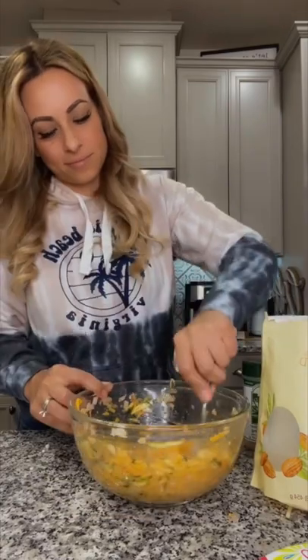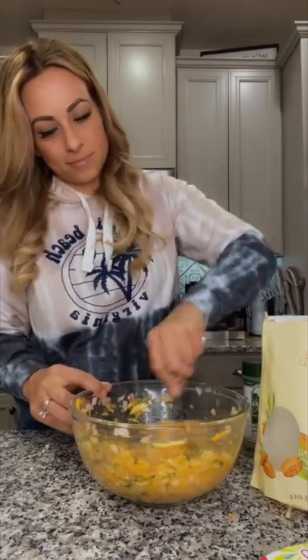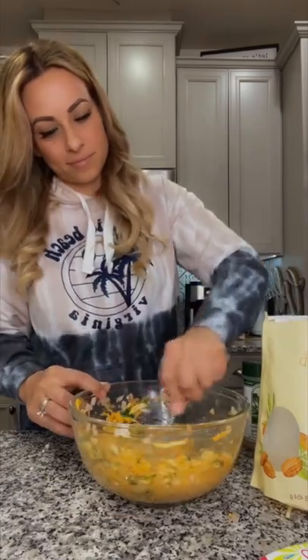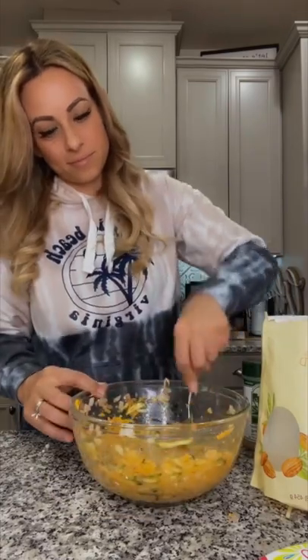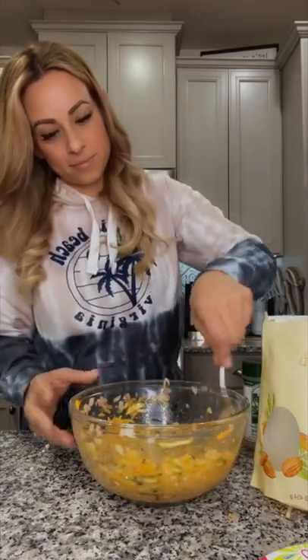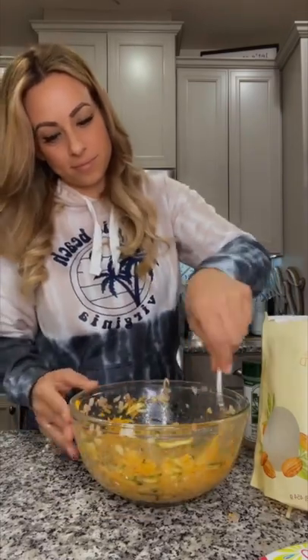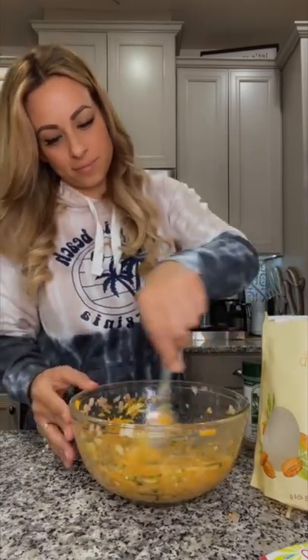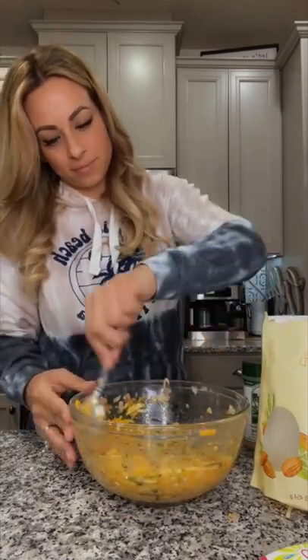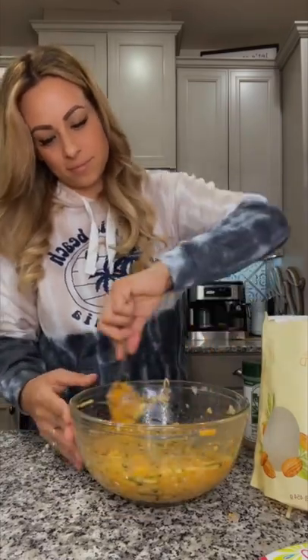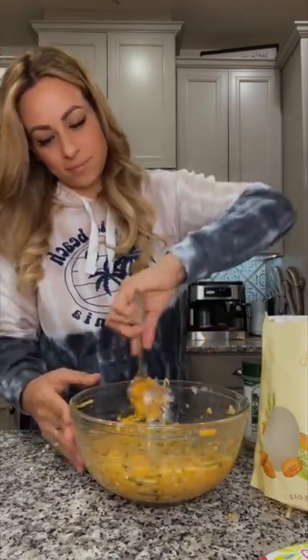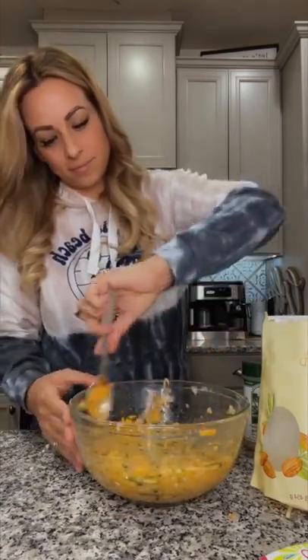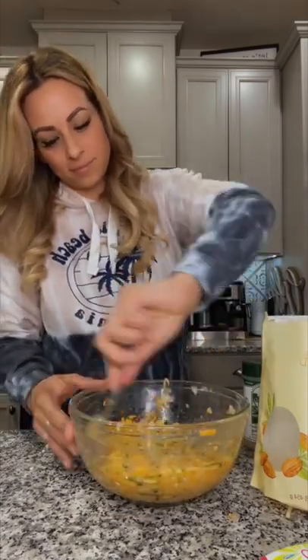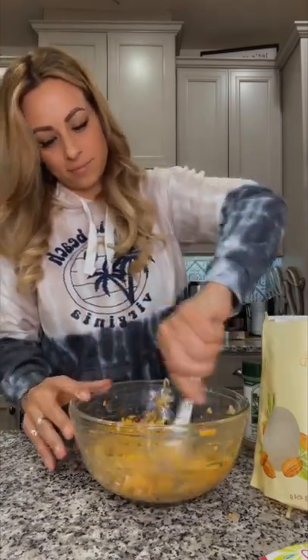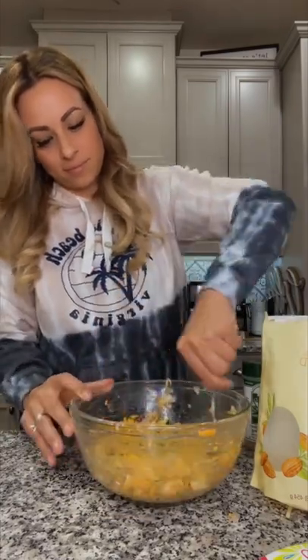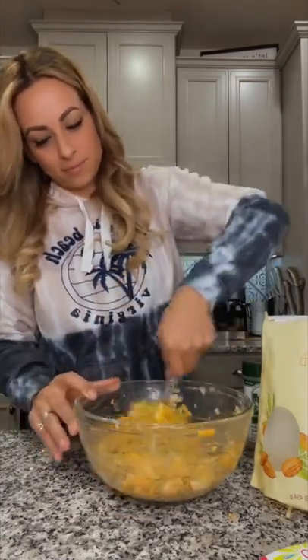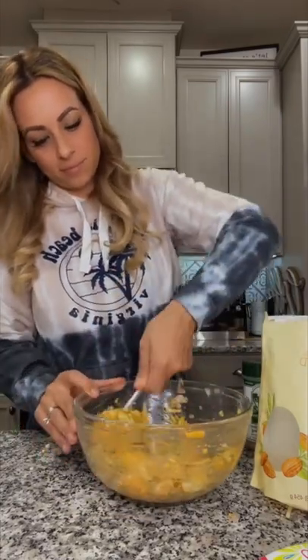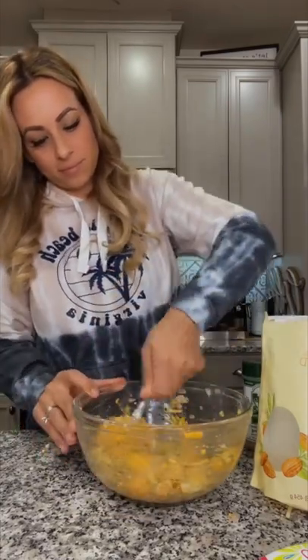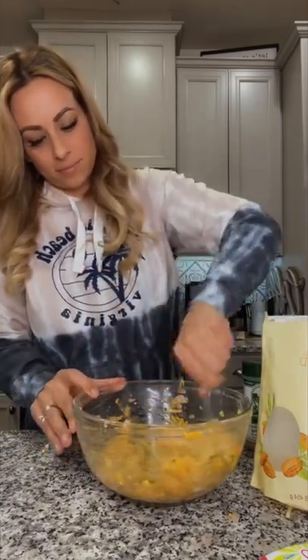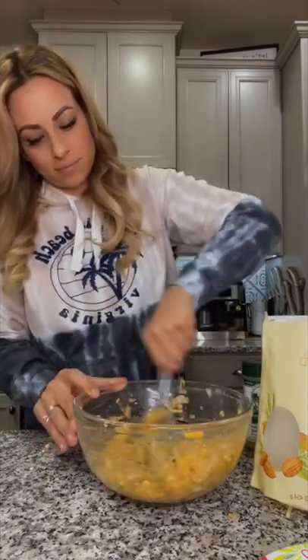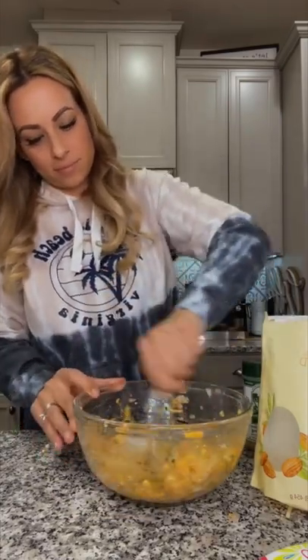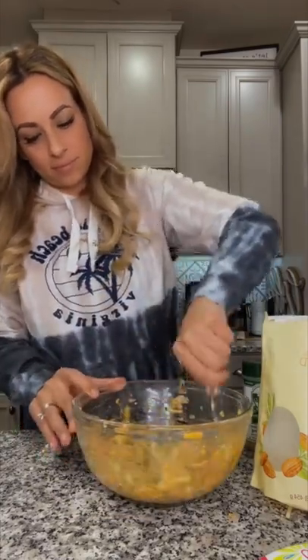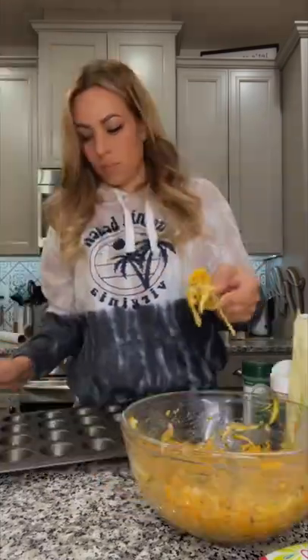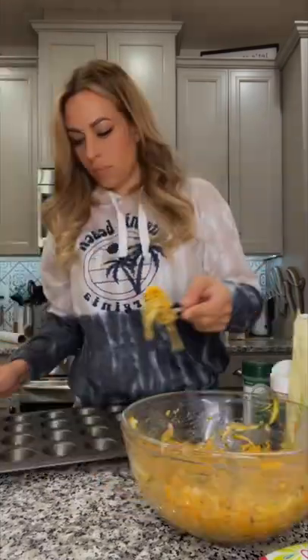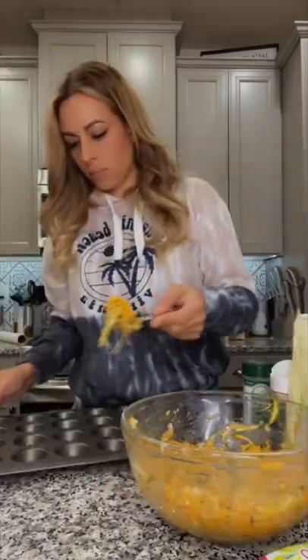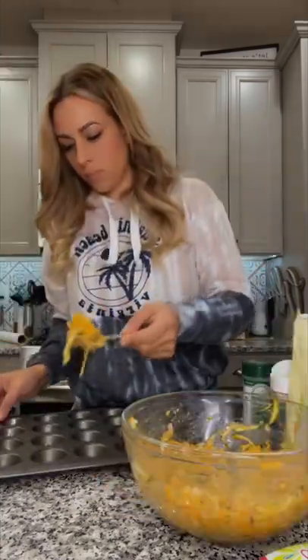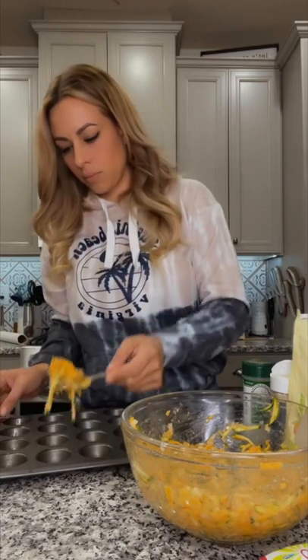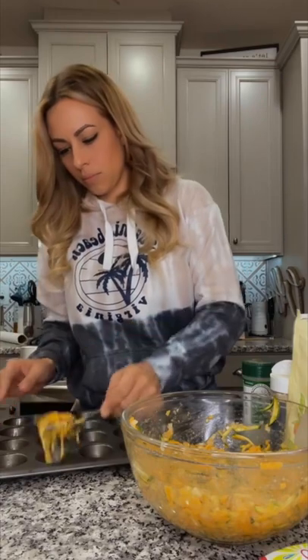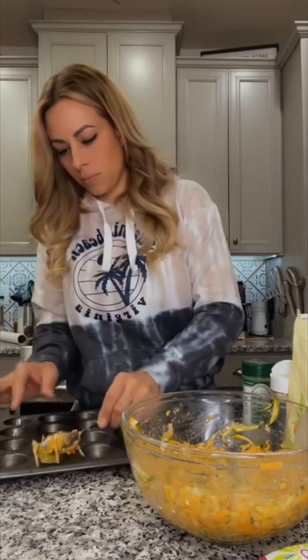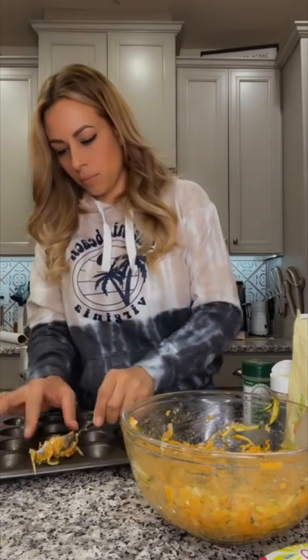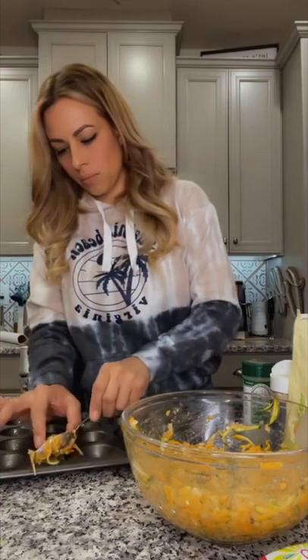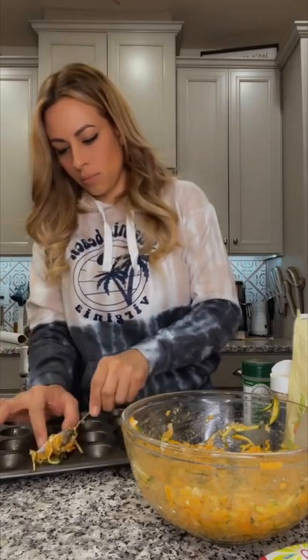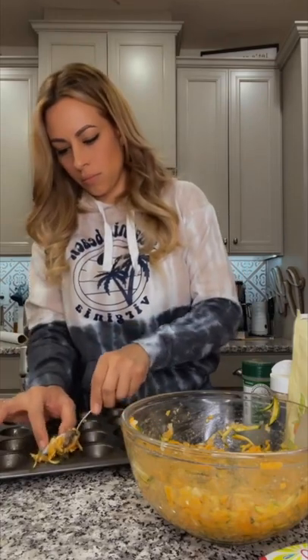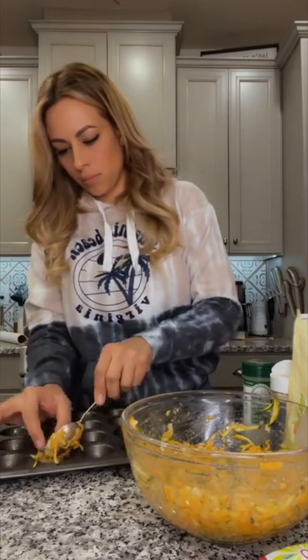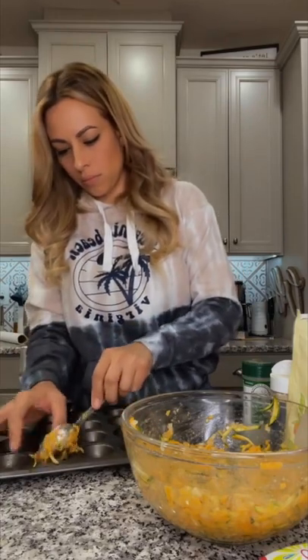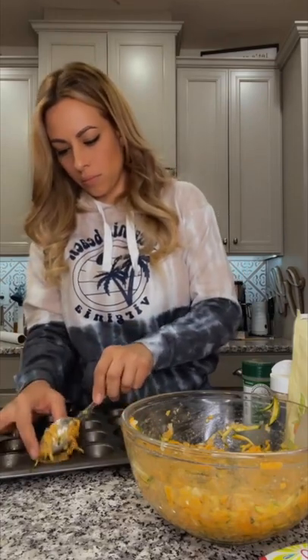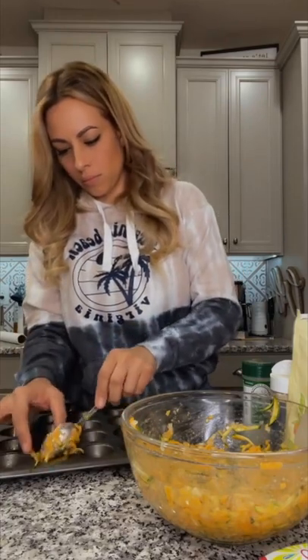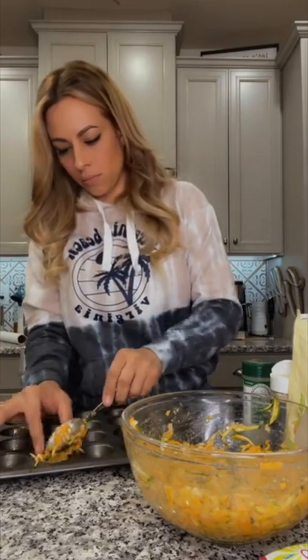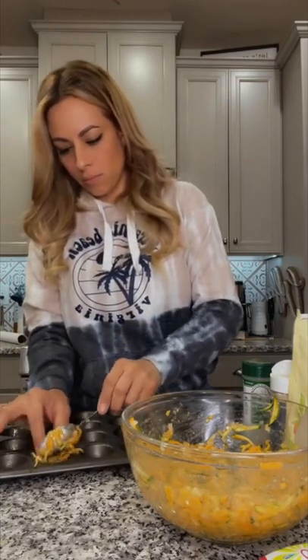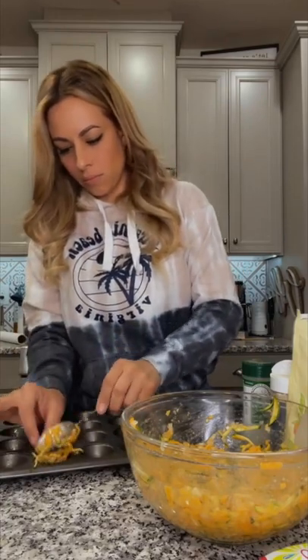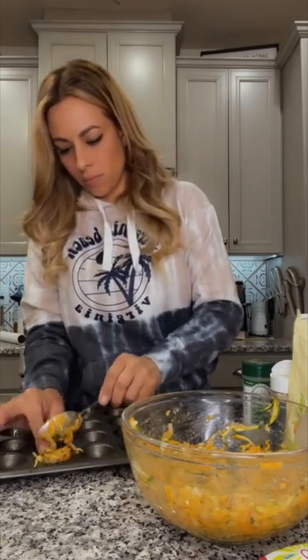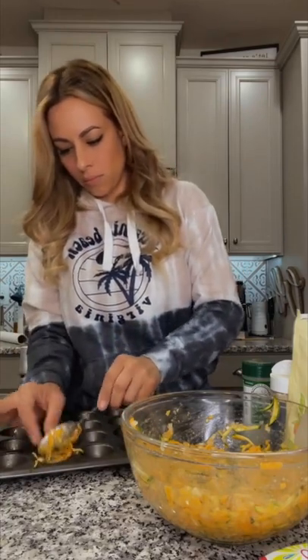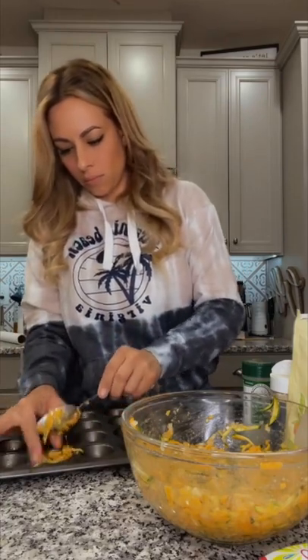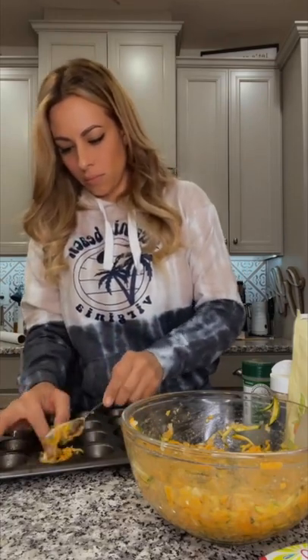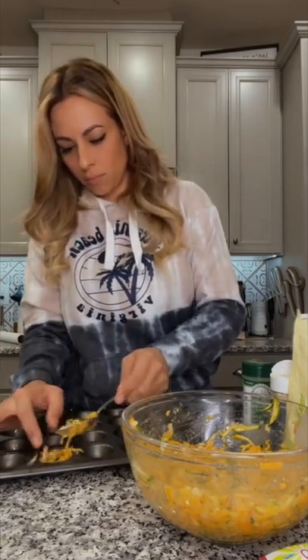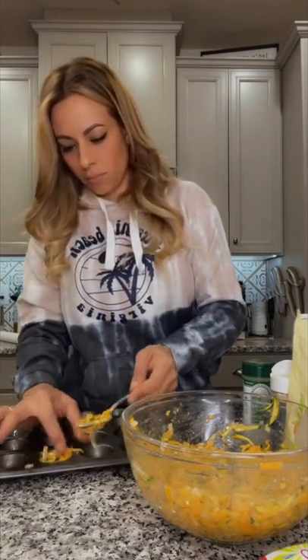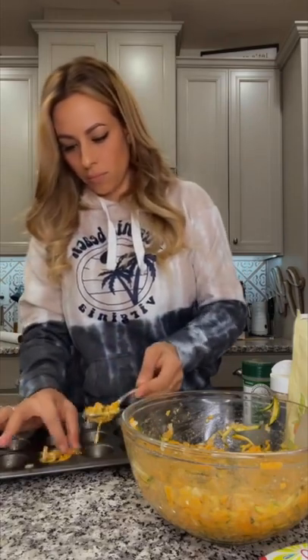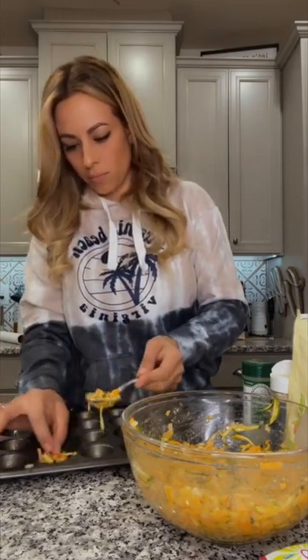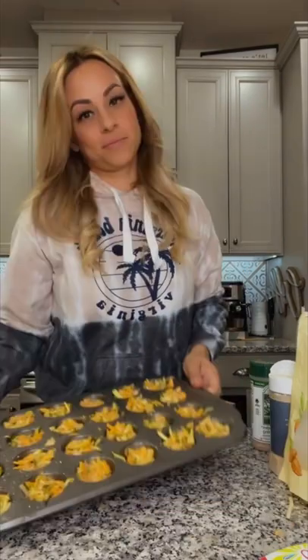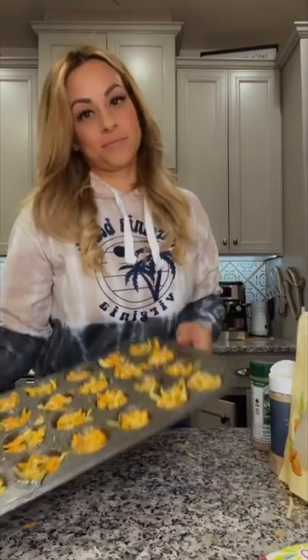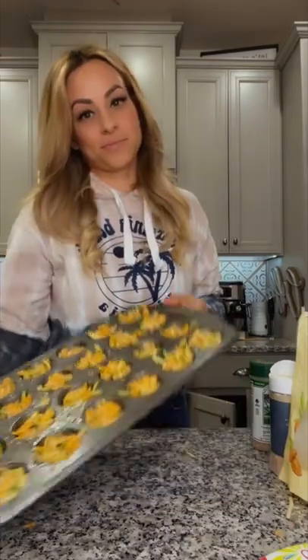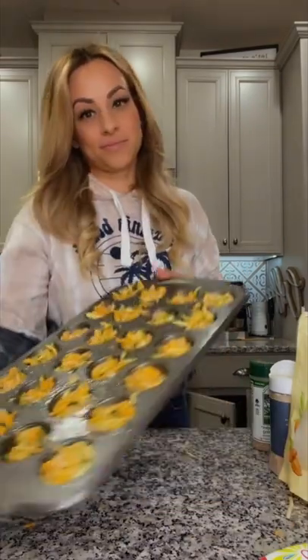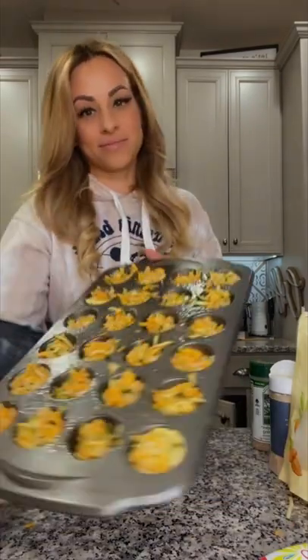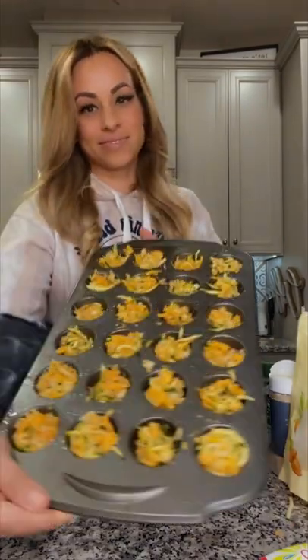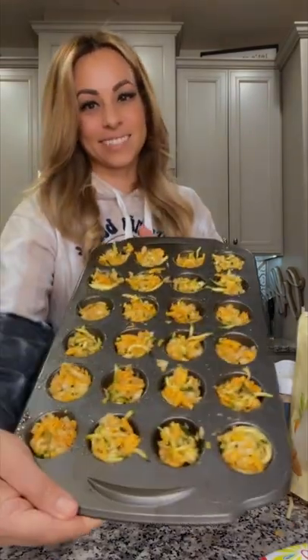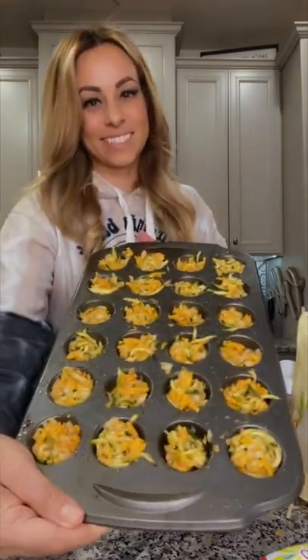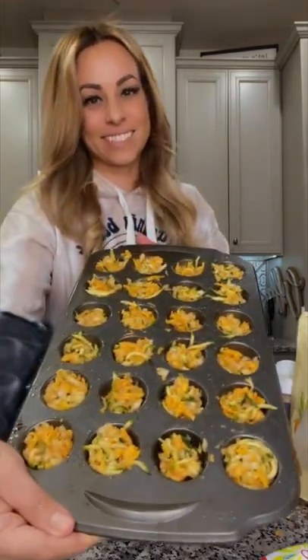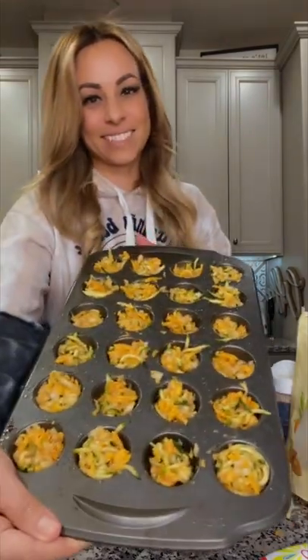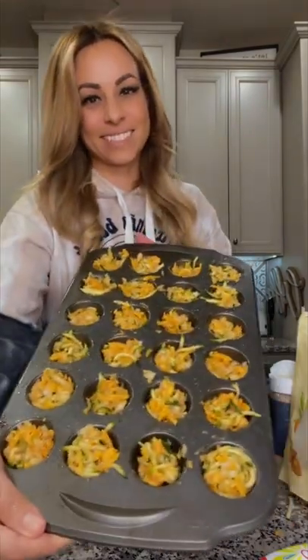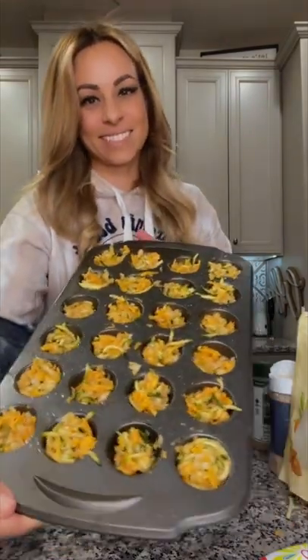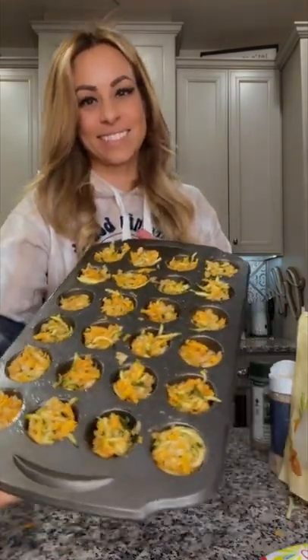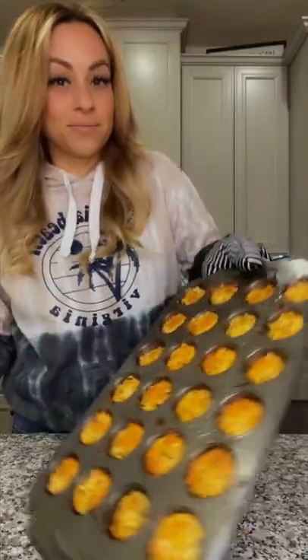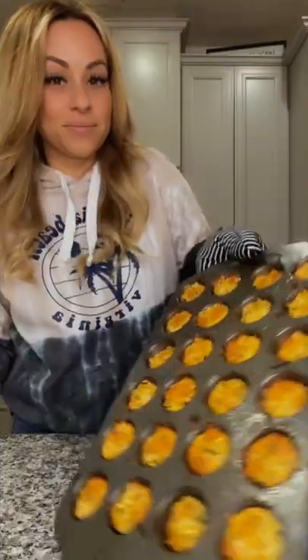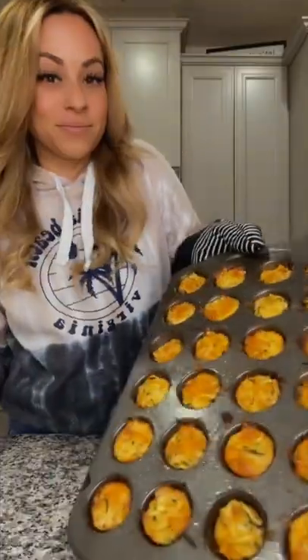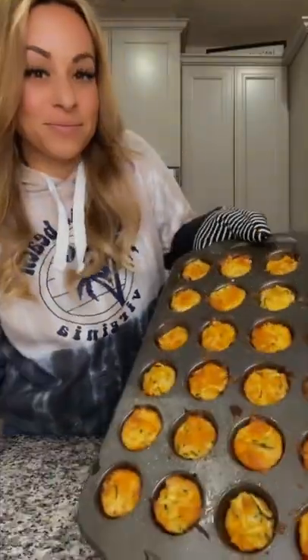You're going to bake these on 400 for about 20 minutes. Remove these from the cups immediately and you're done.